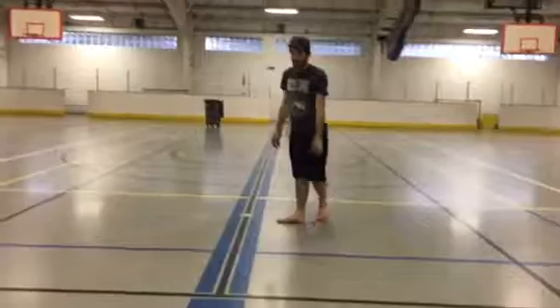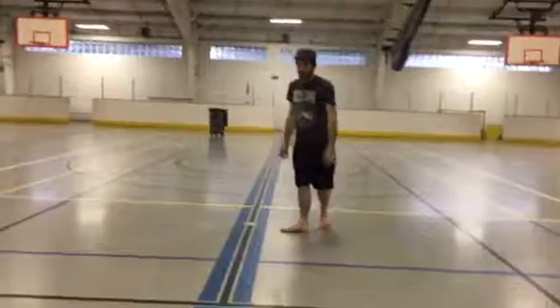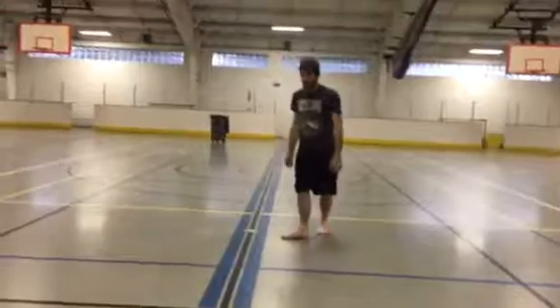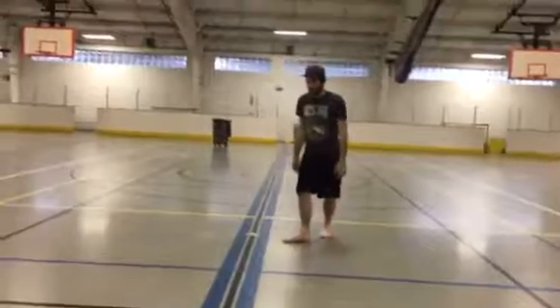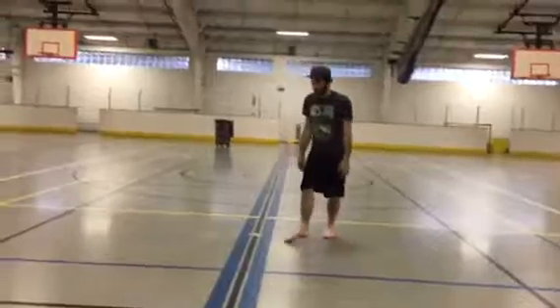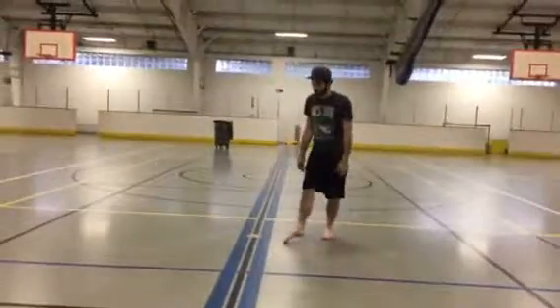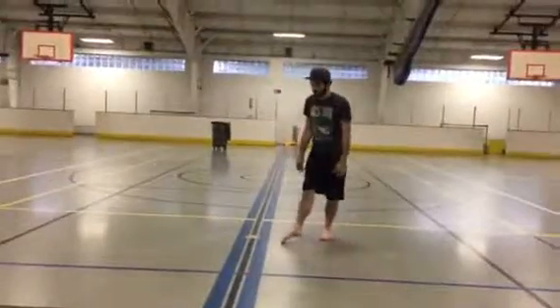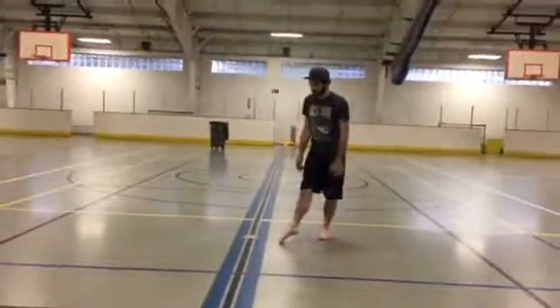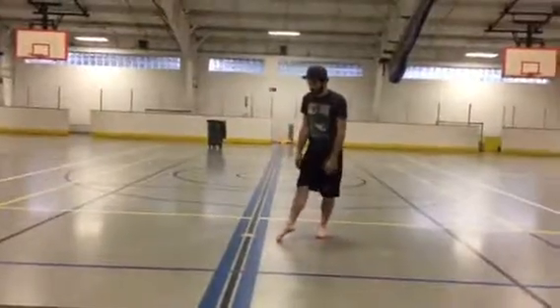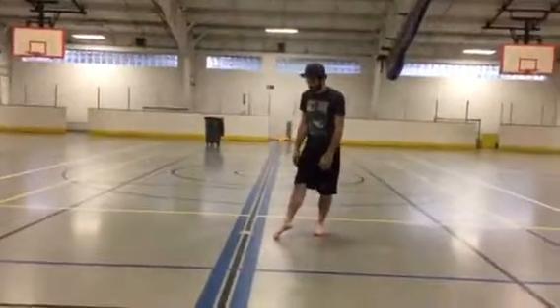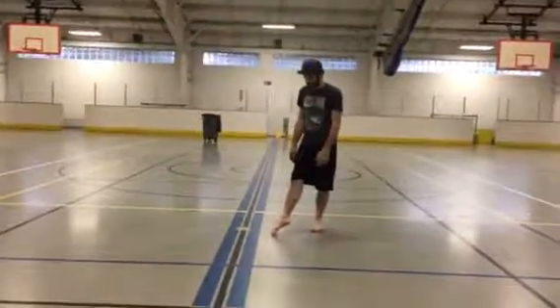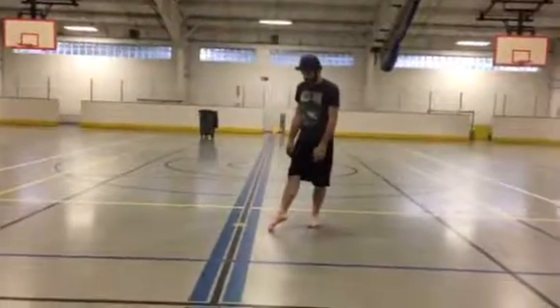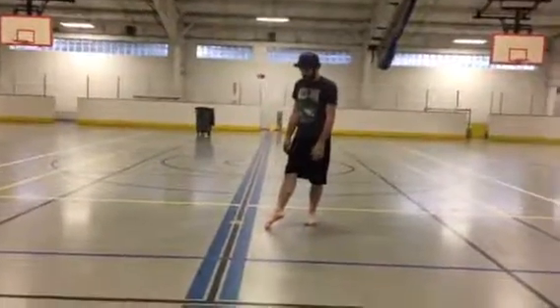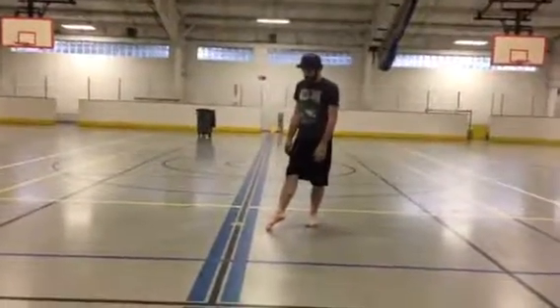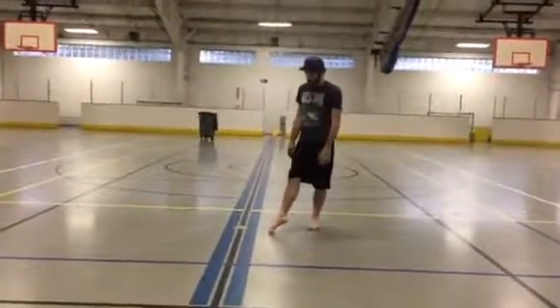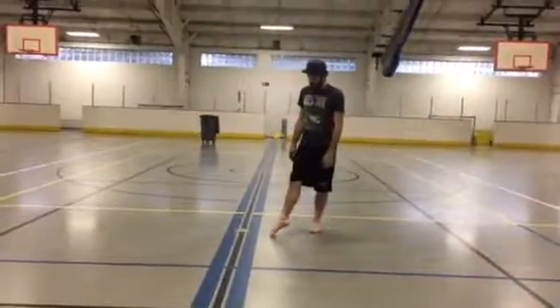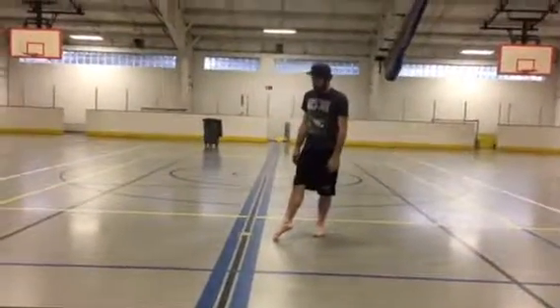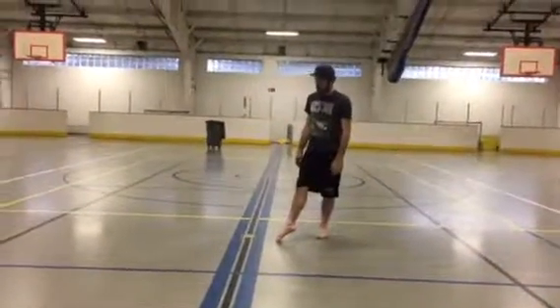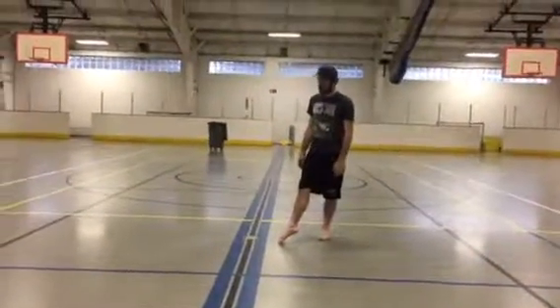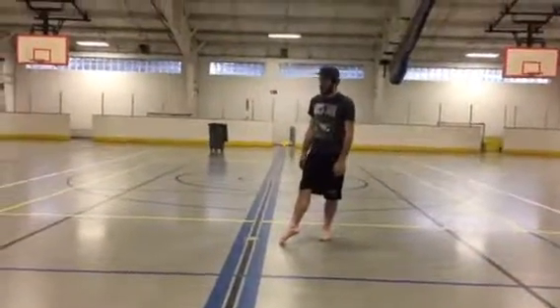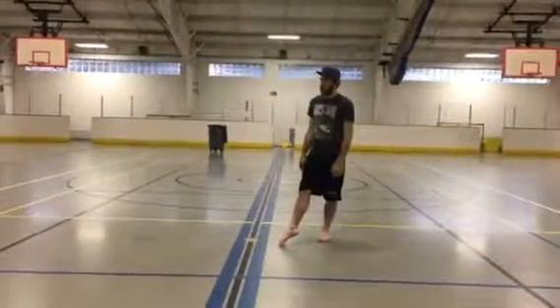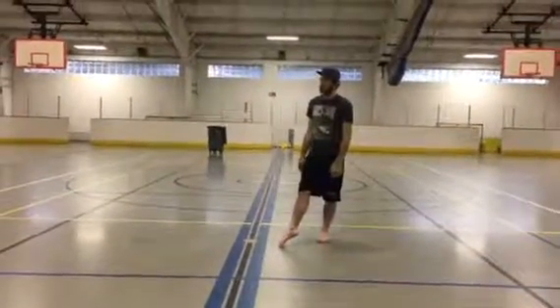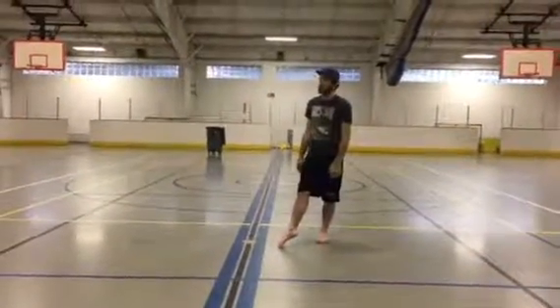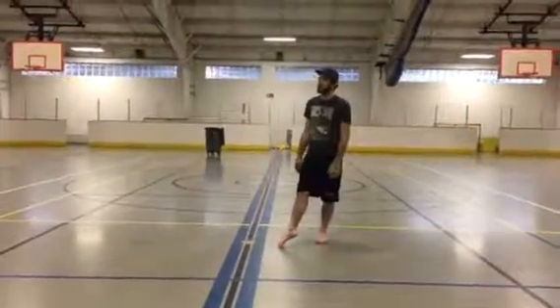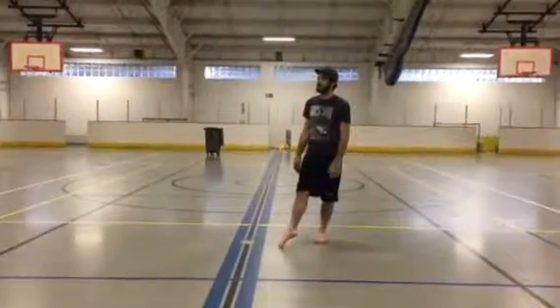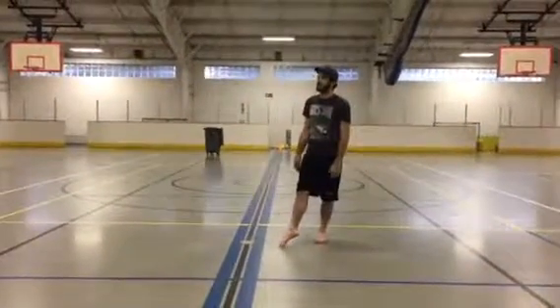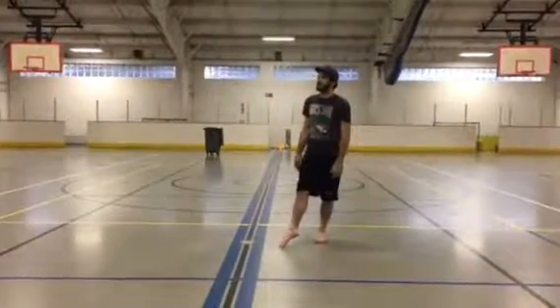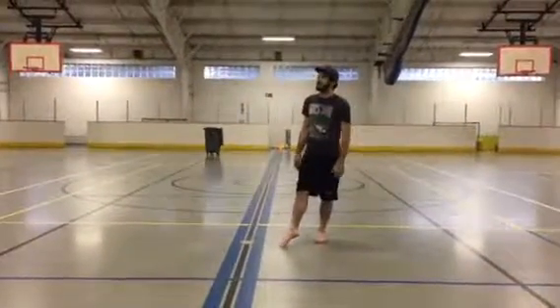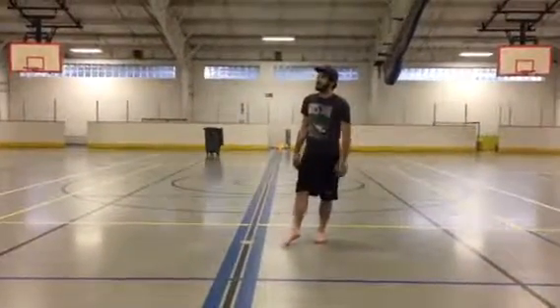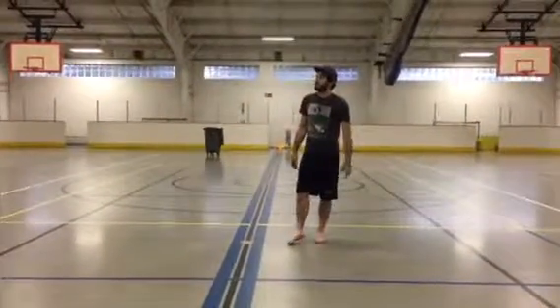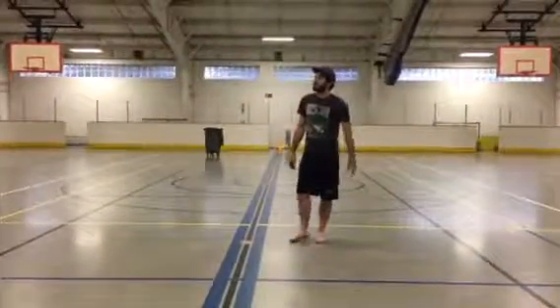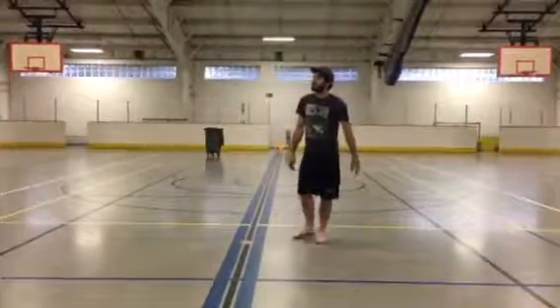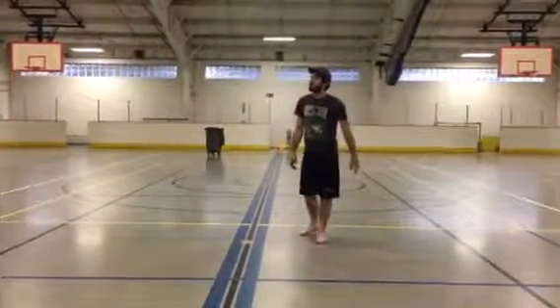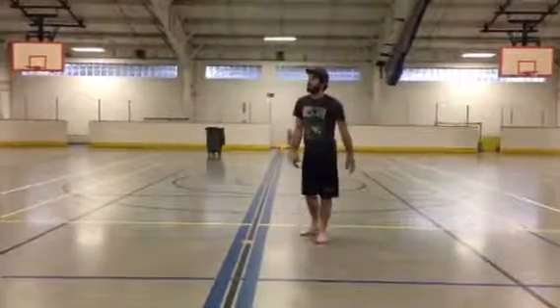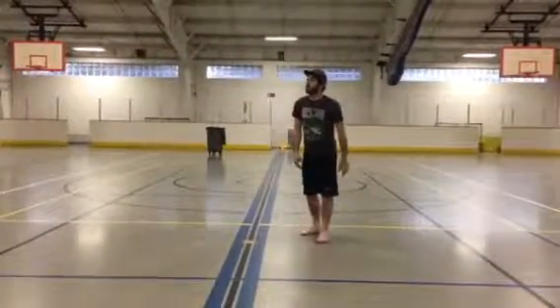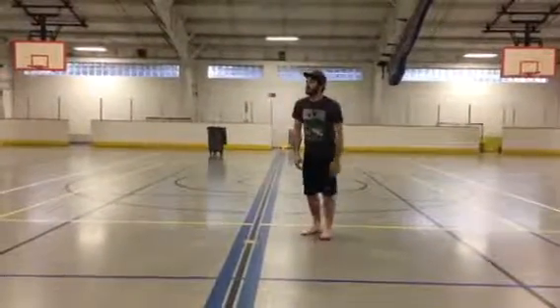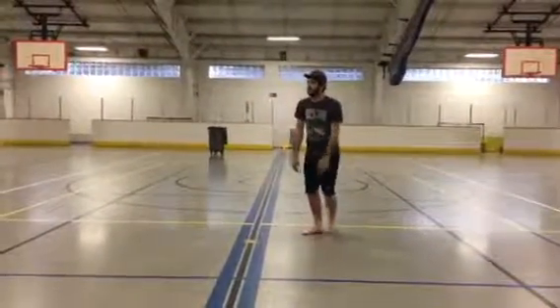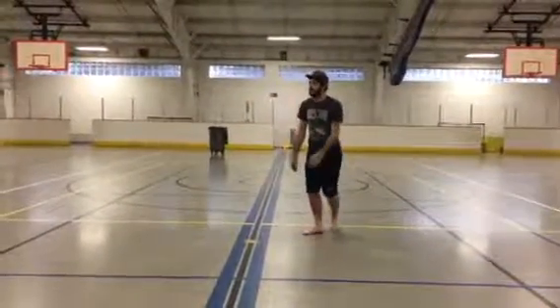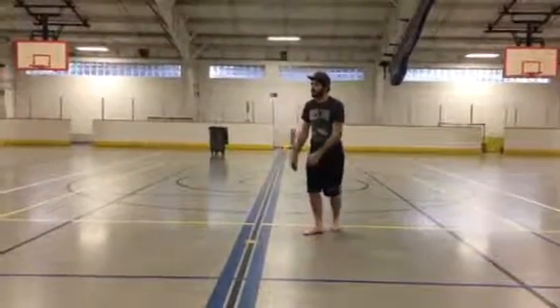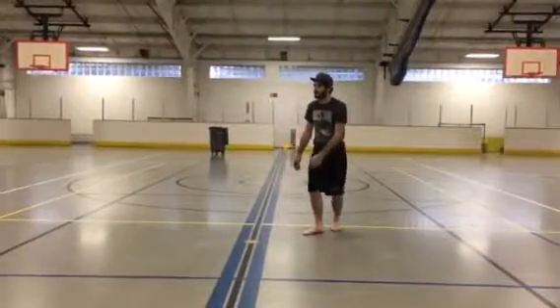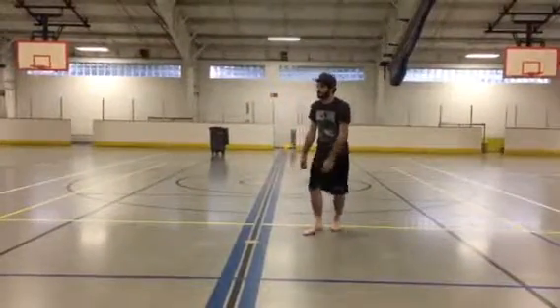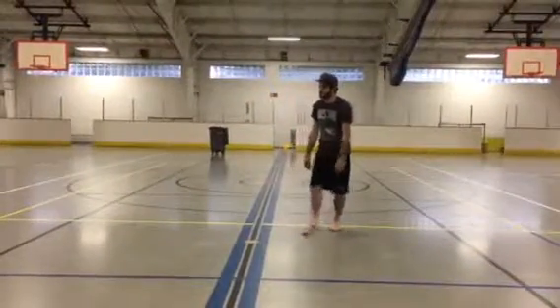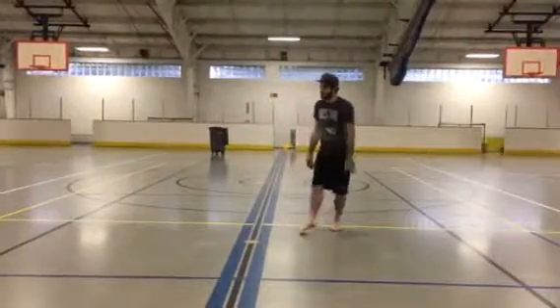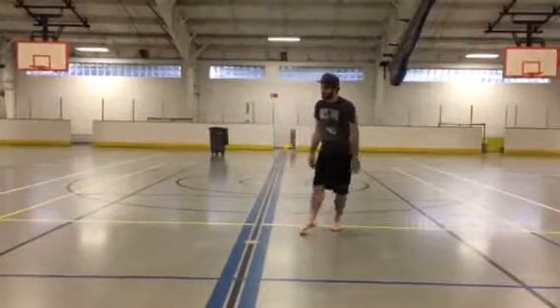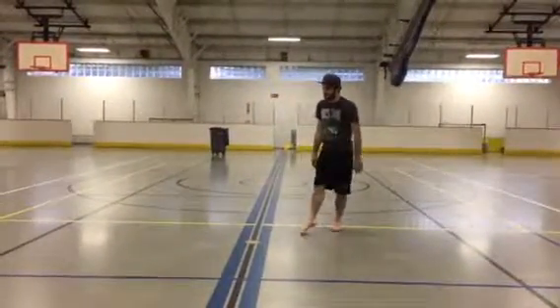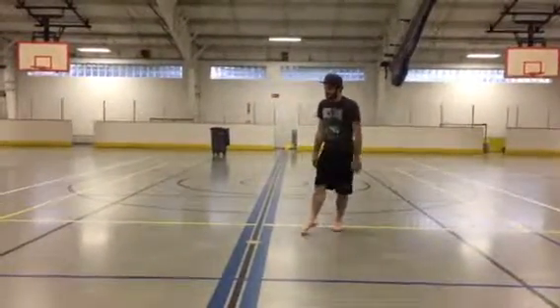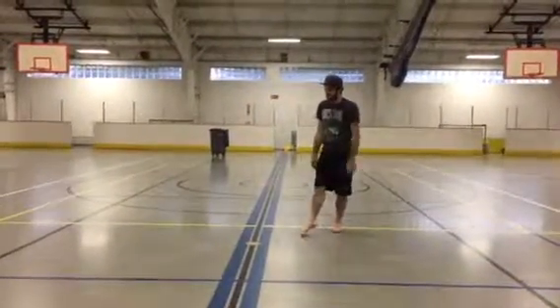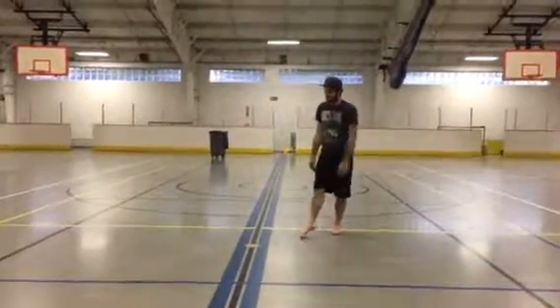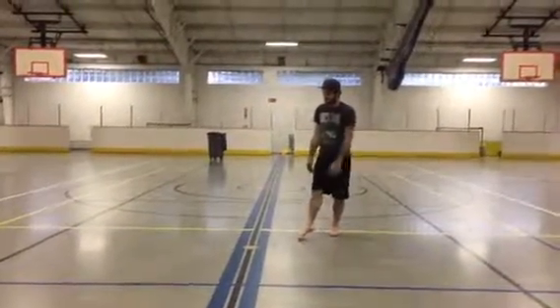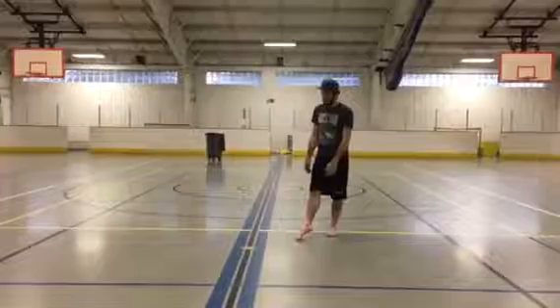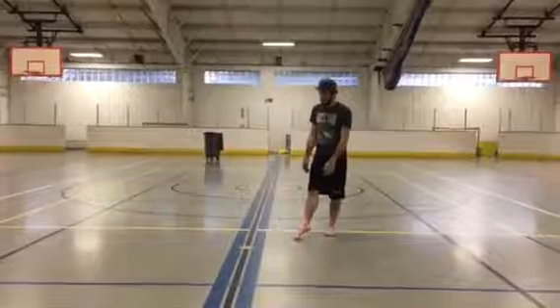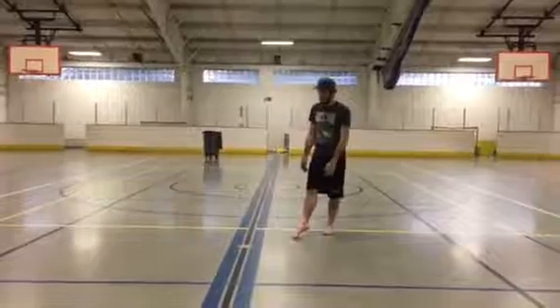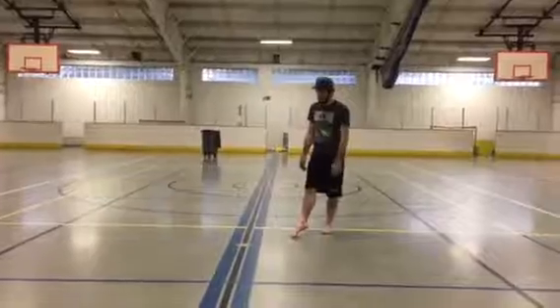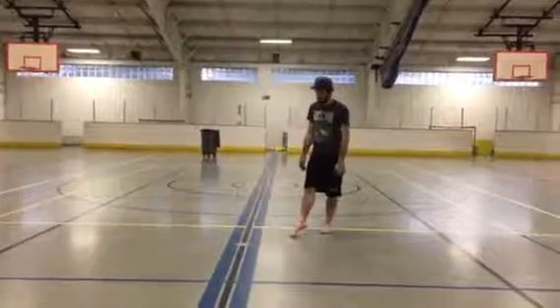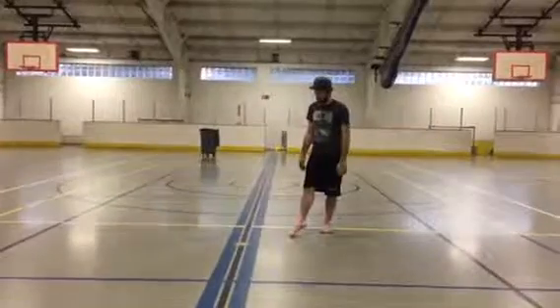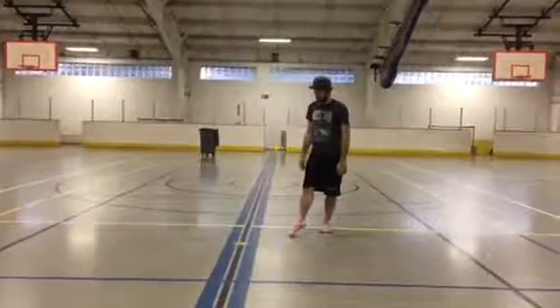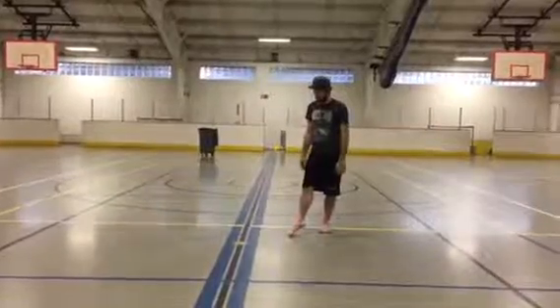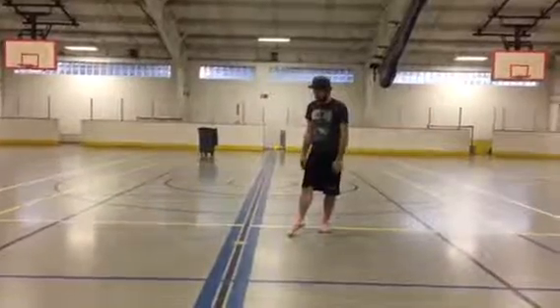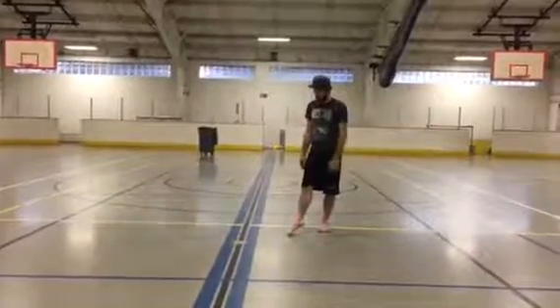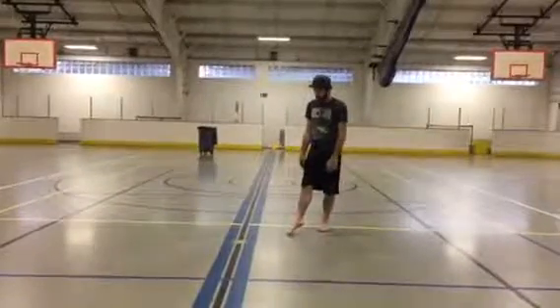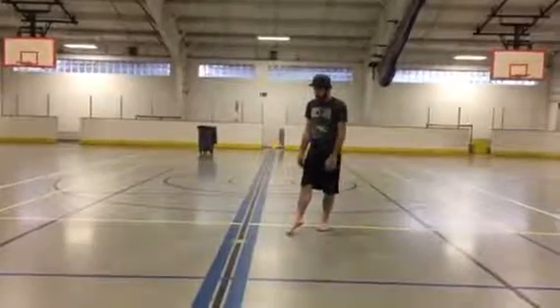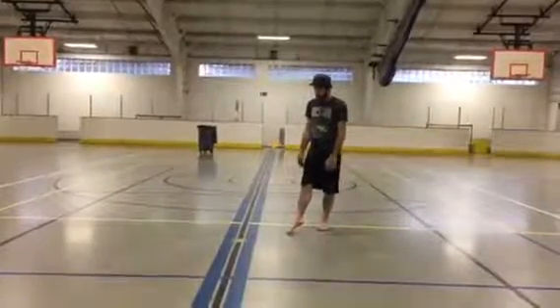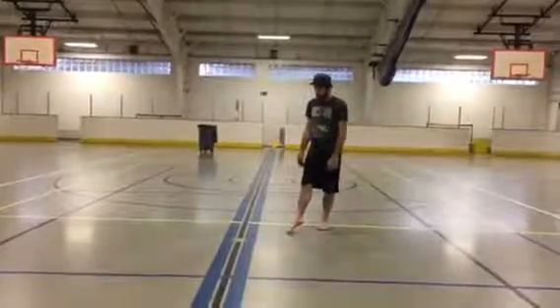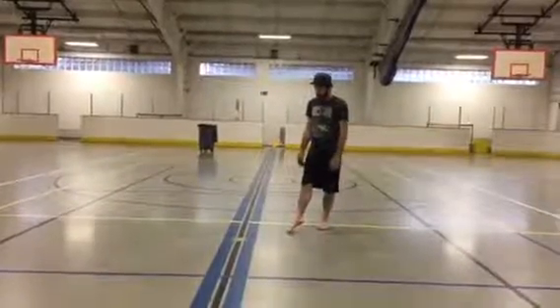So this is just some of the choreography for the beginning. We're going to start and I'll show it to you by words.